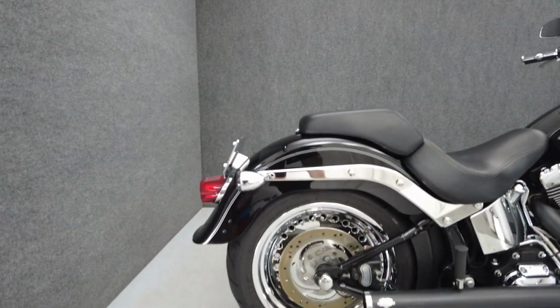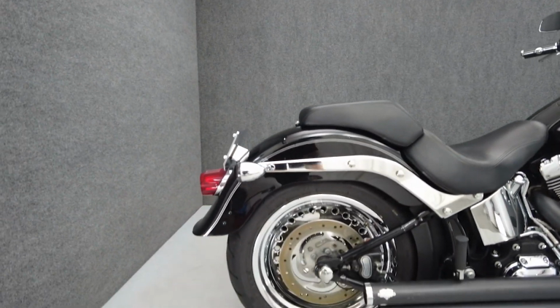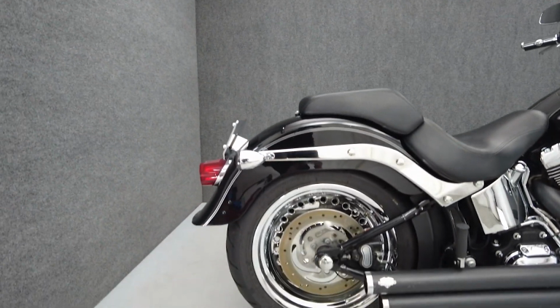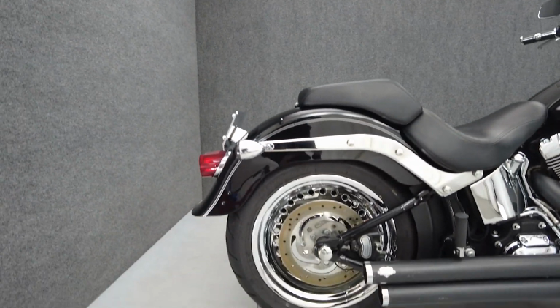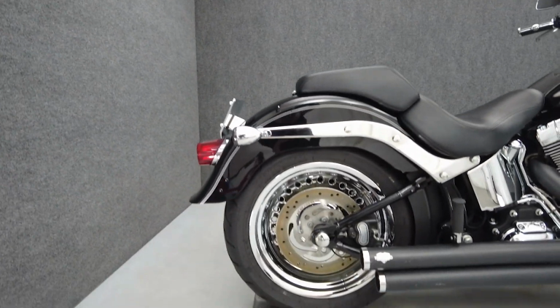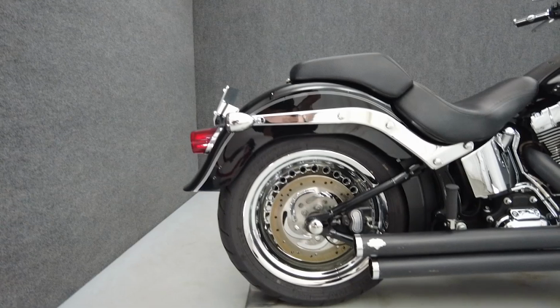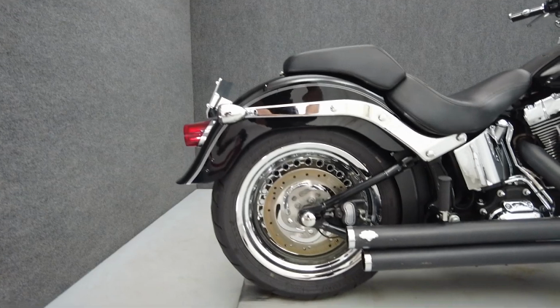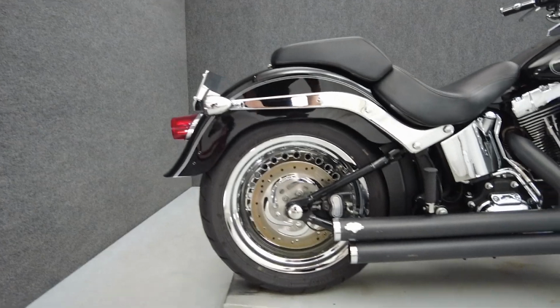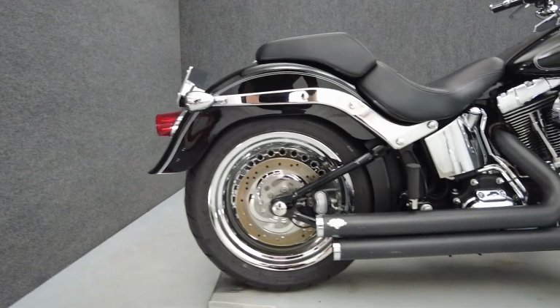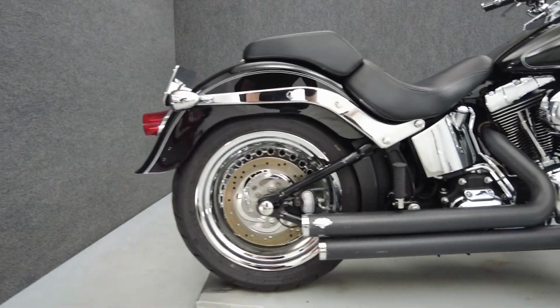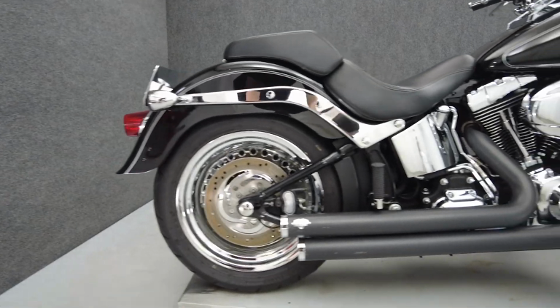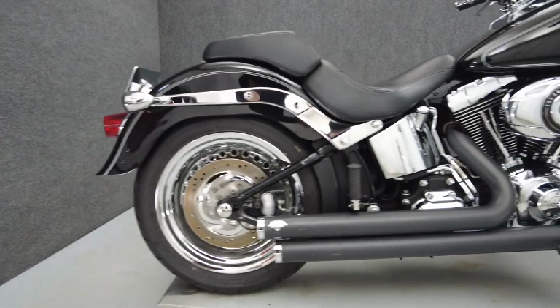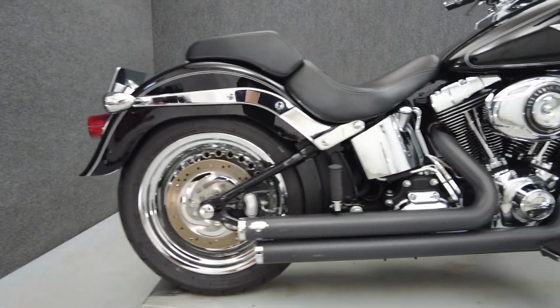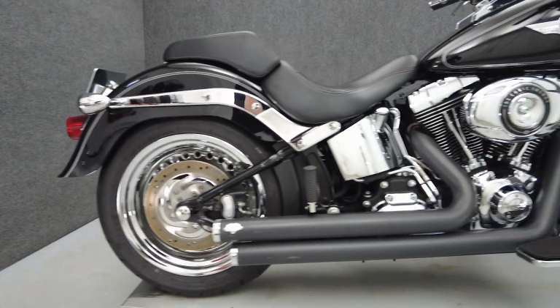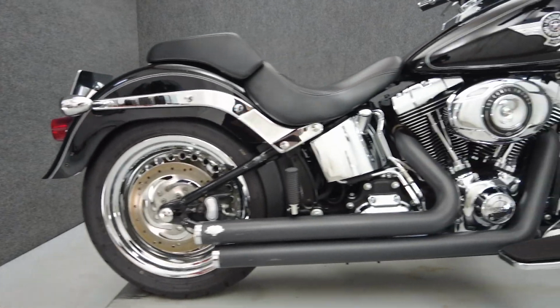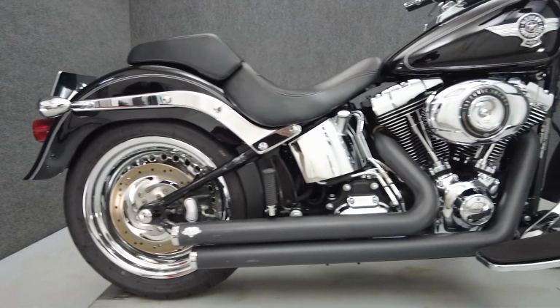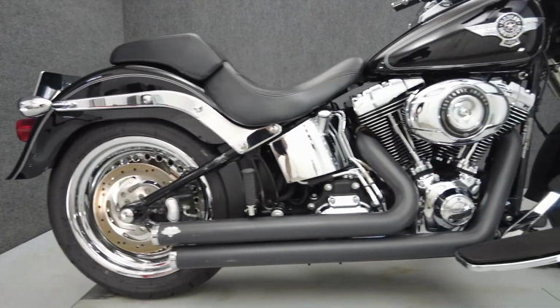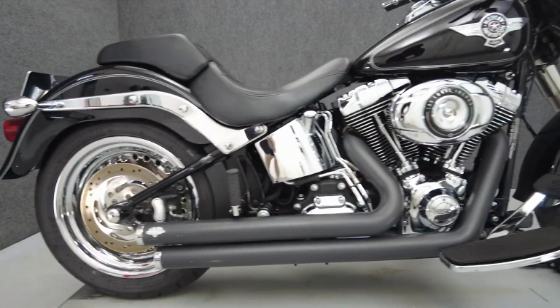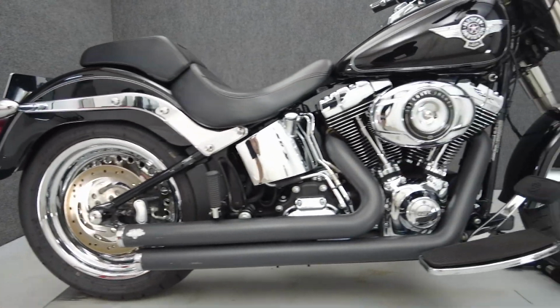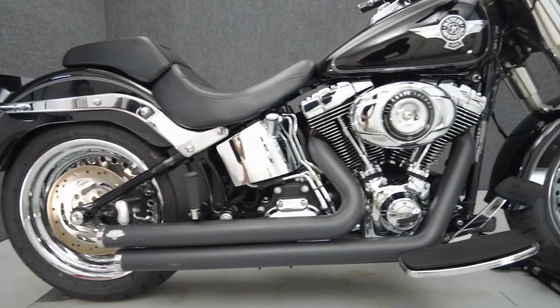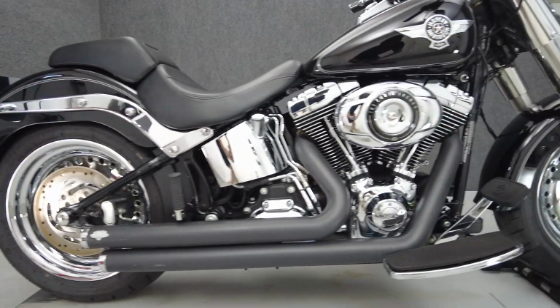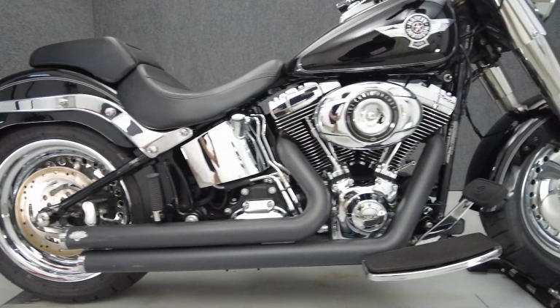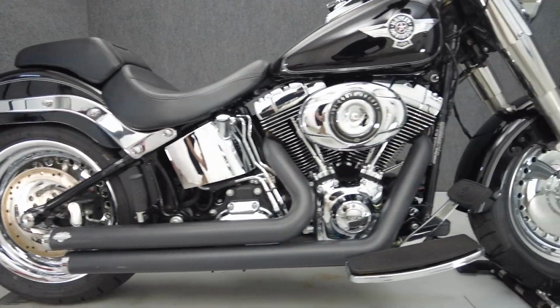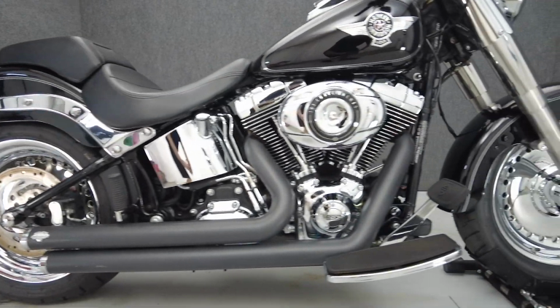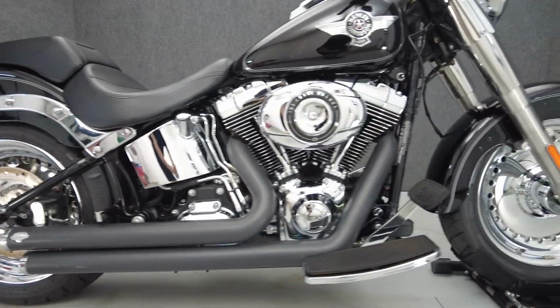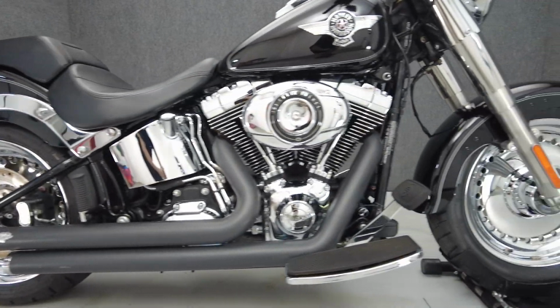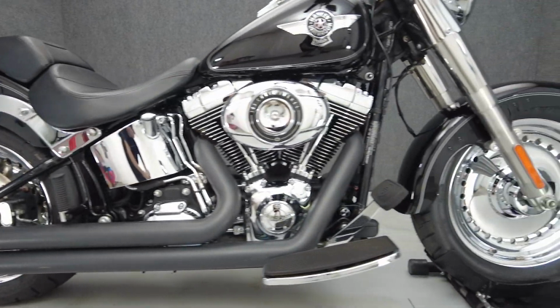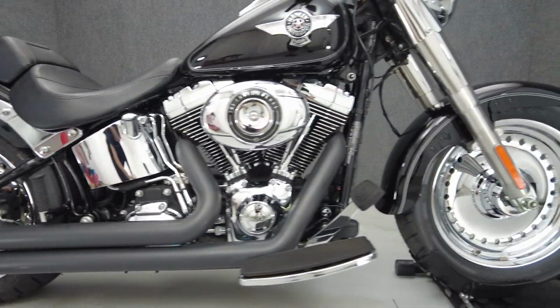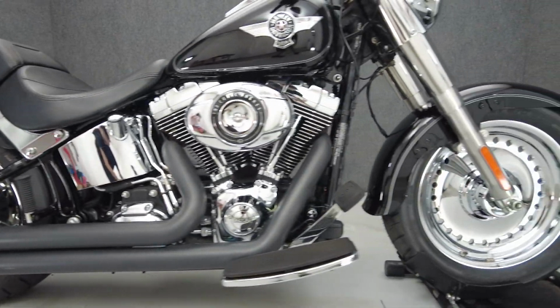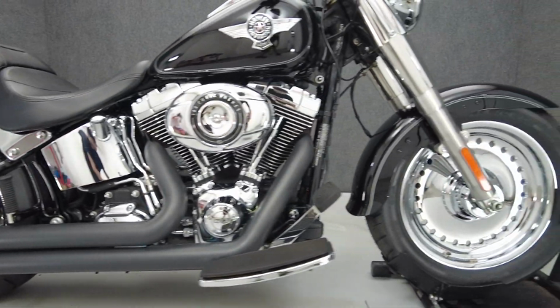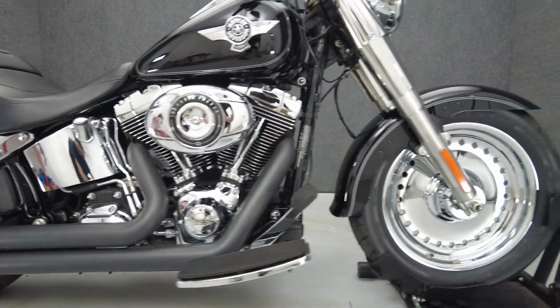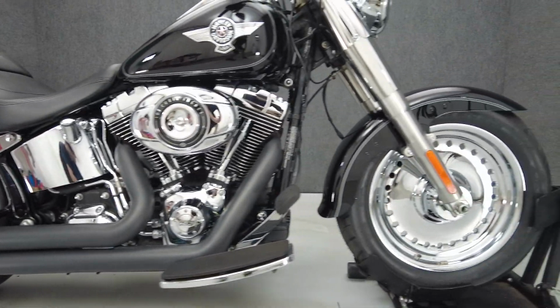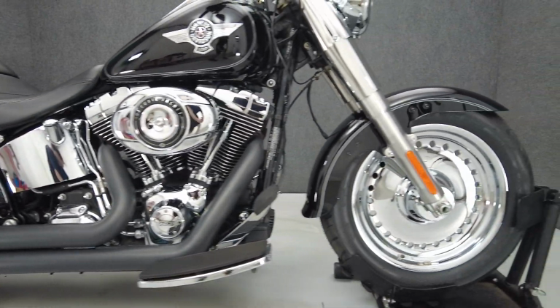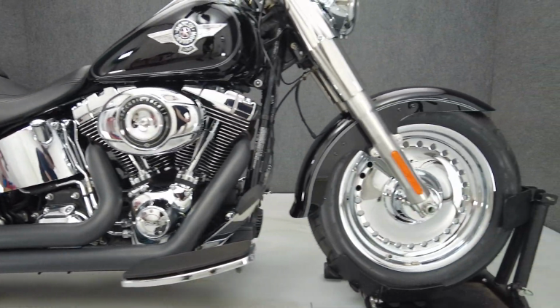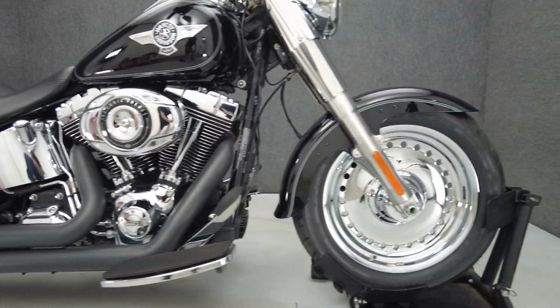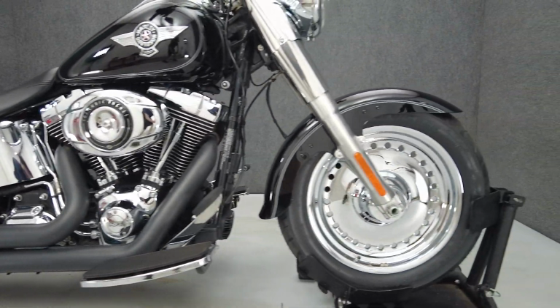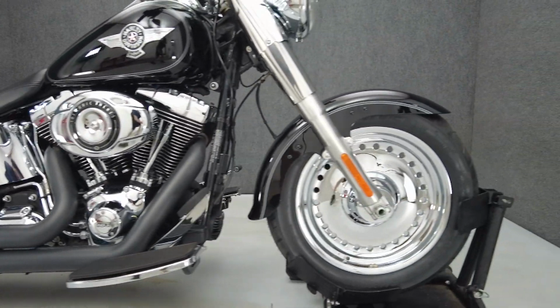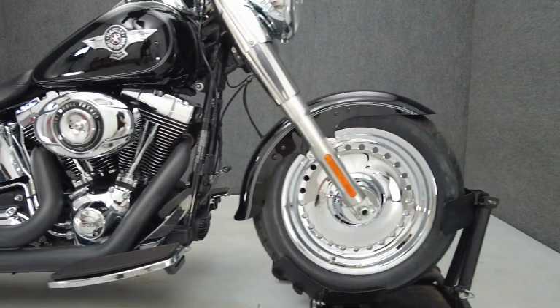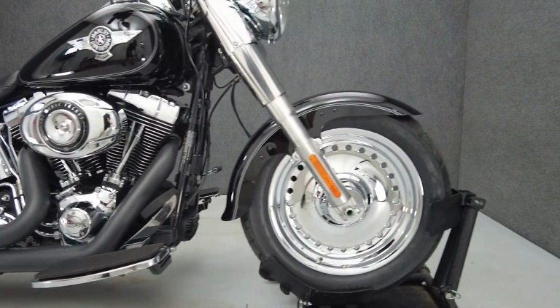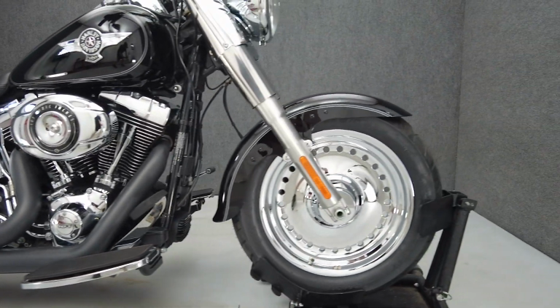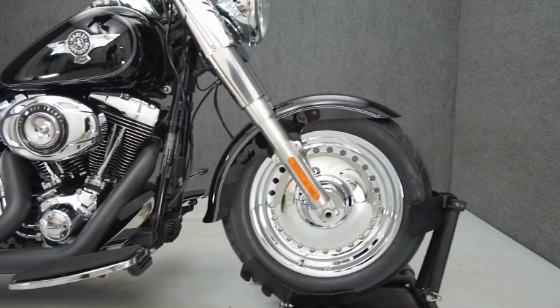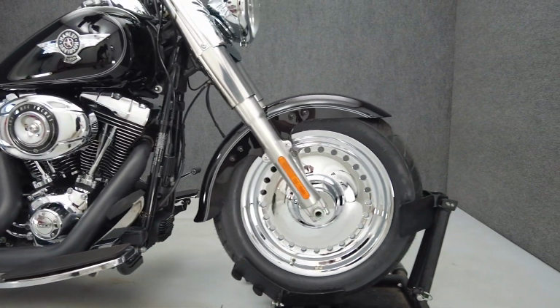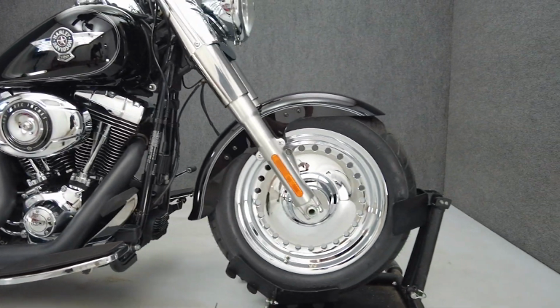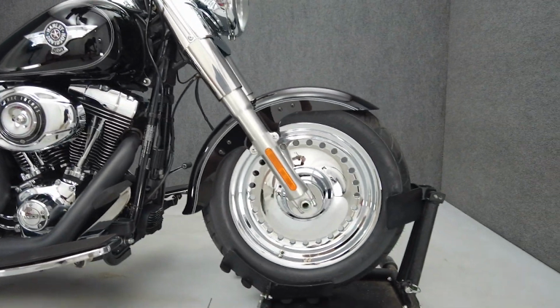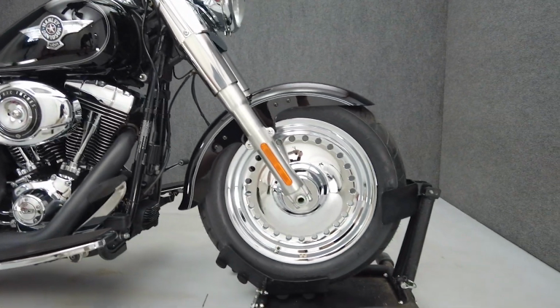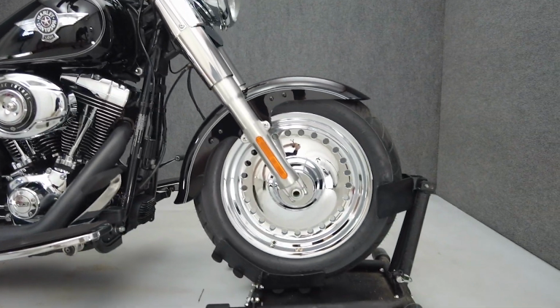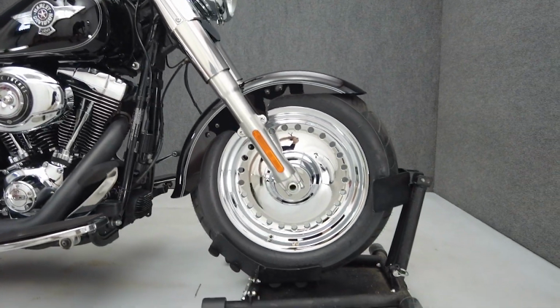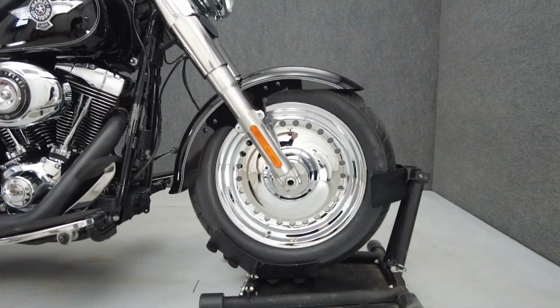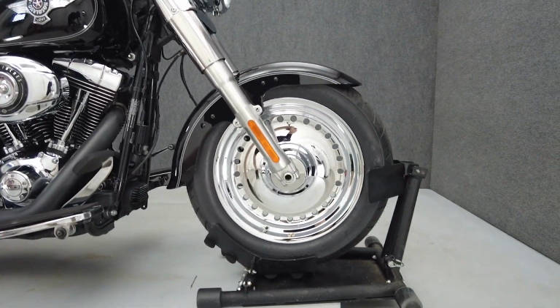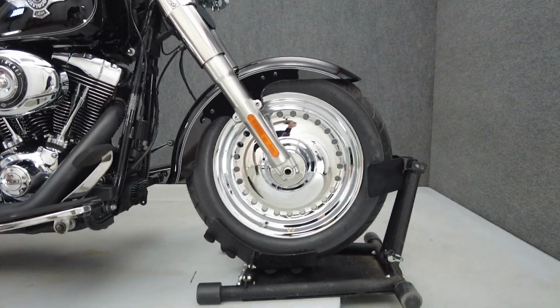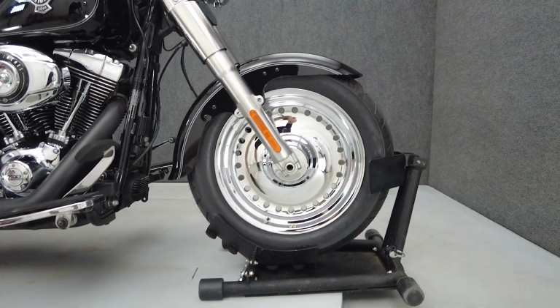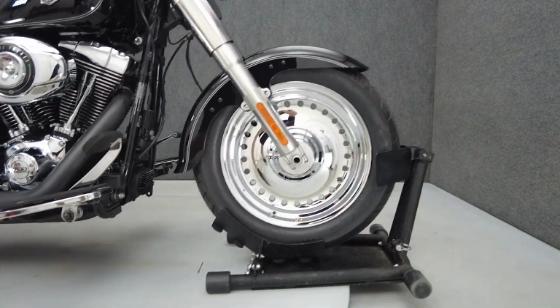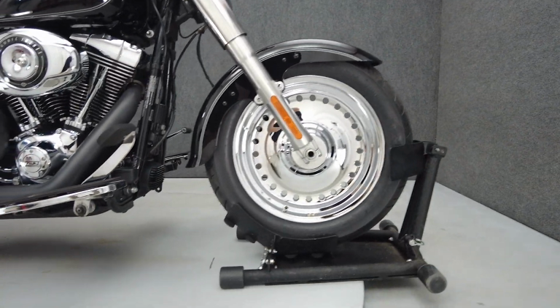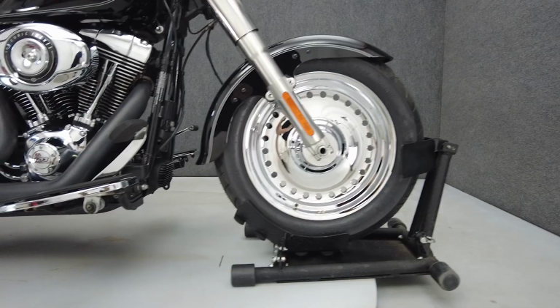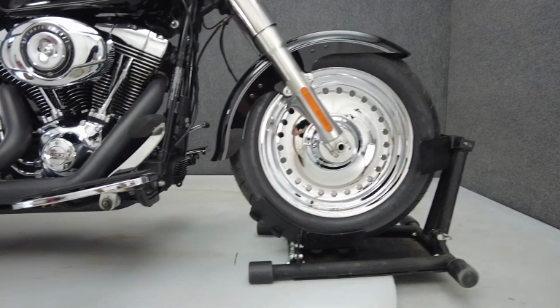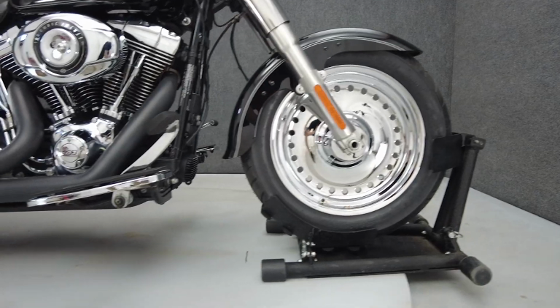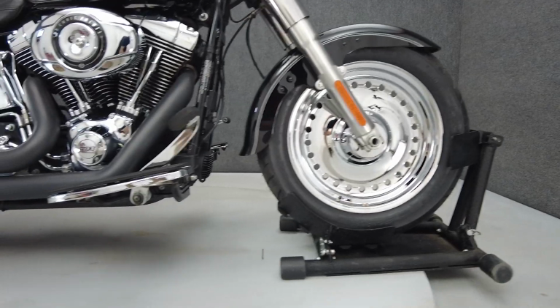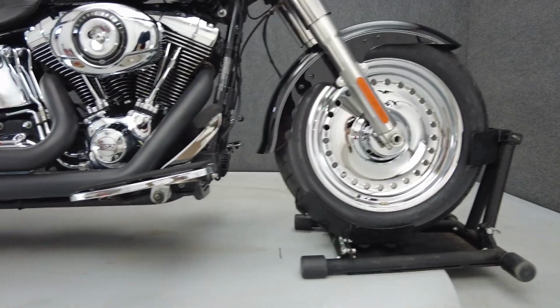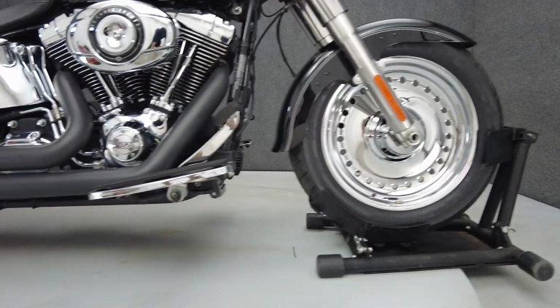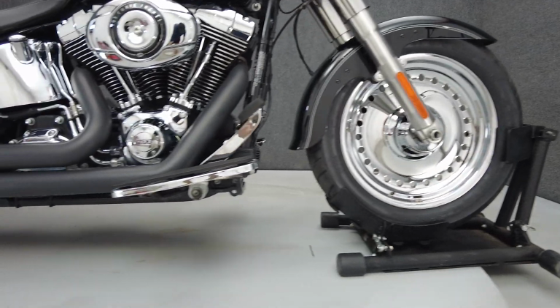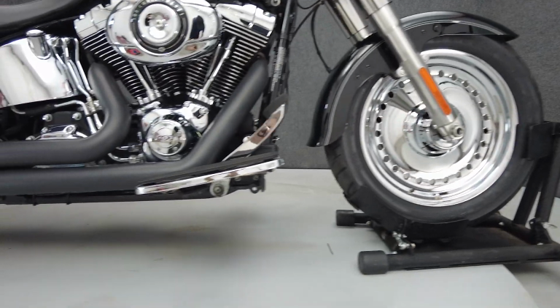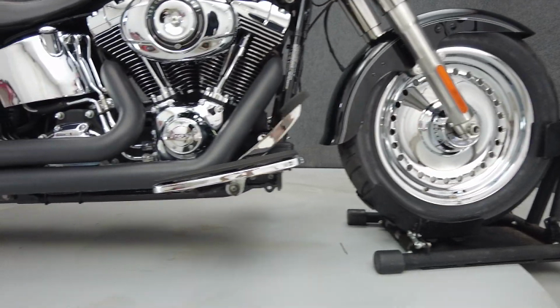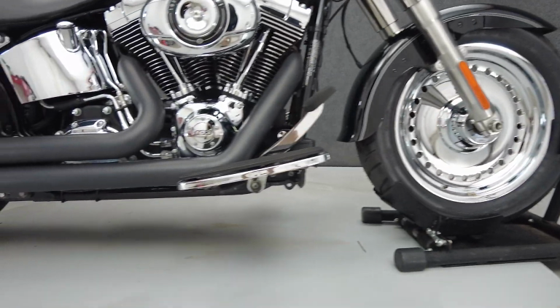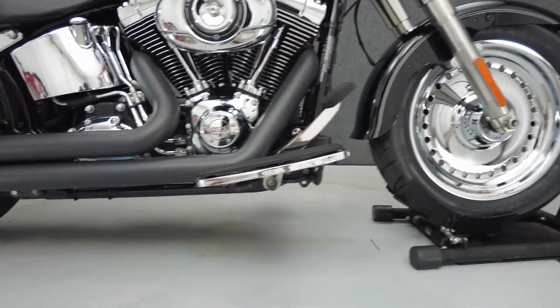It's been upgraded with Harley-Davidson grips, Screamin' Eagle ignition wires, Vance and Hines exhaust, smoke front and rear turn signals, and rear trim bolt covers.